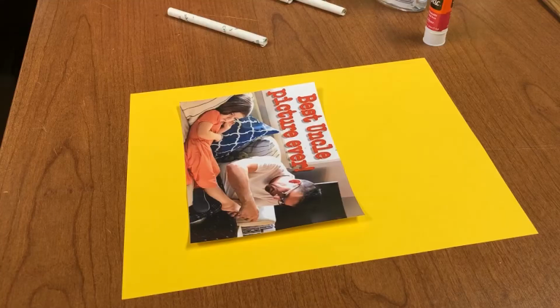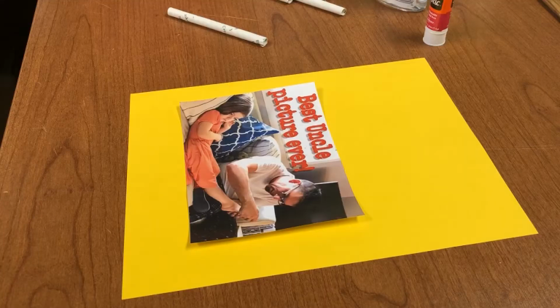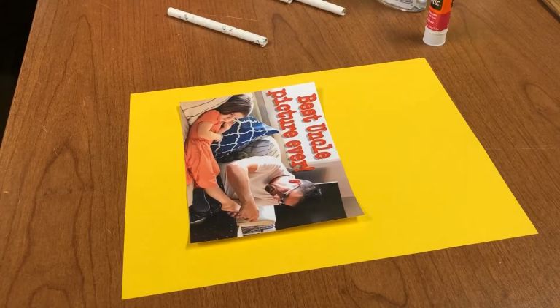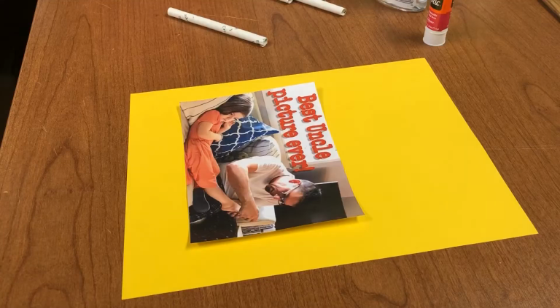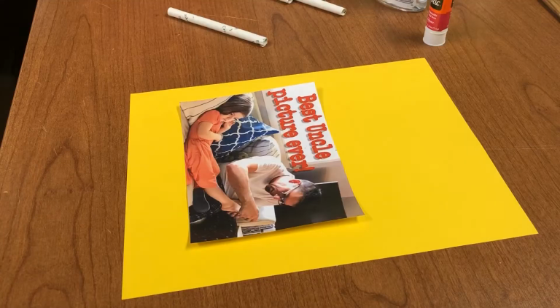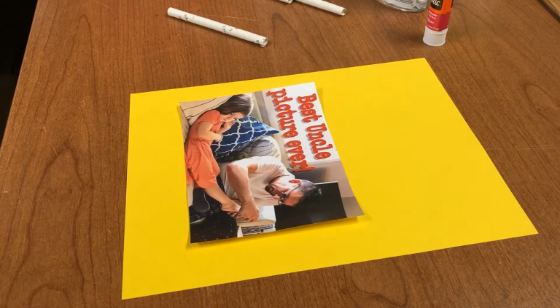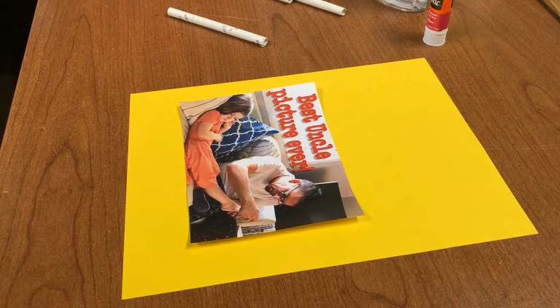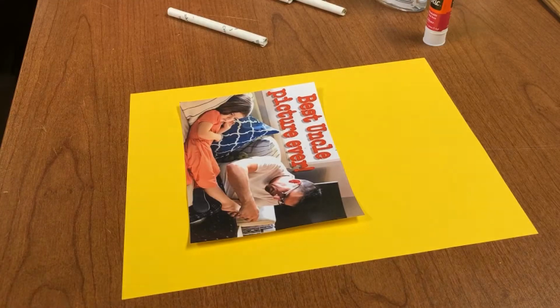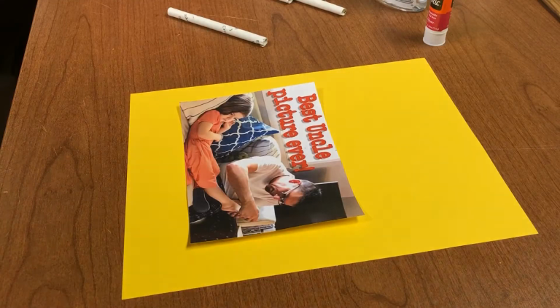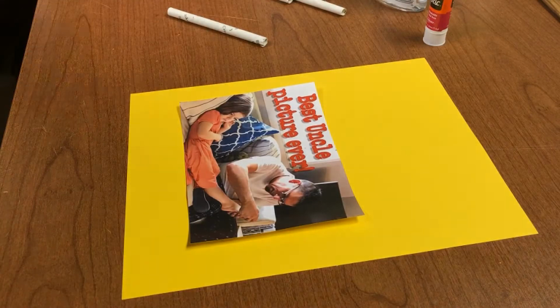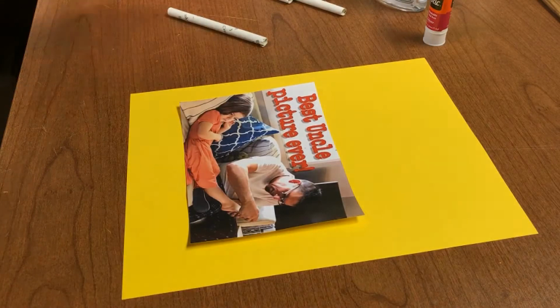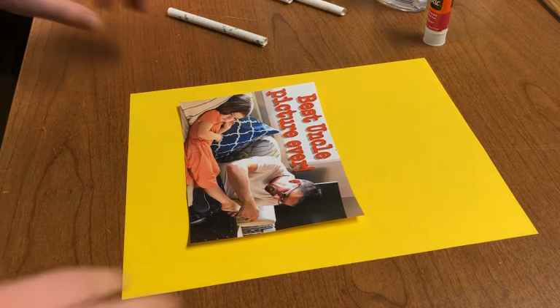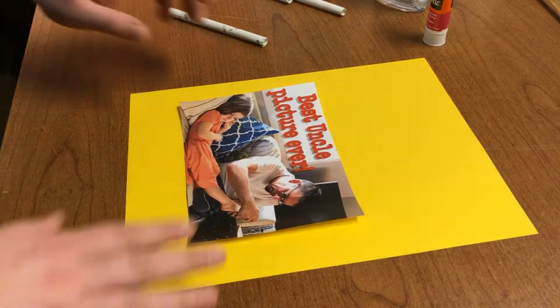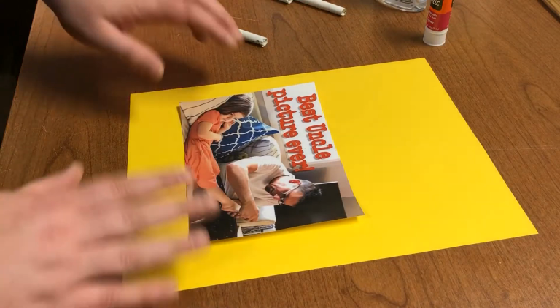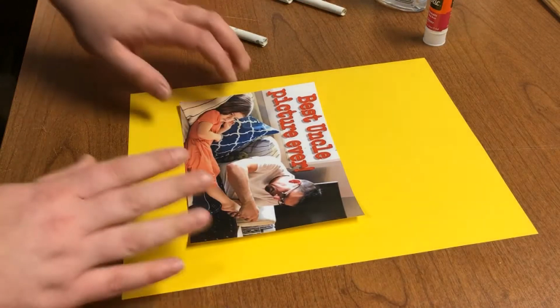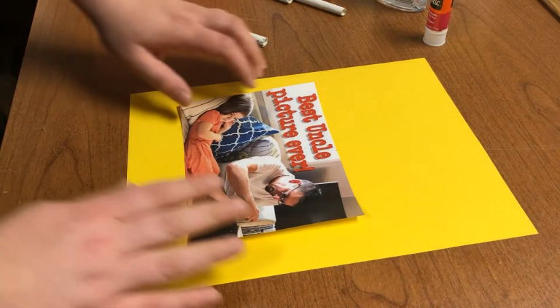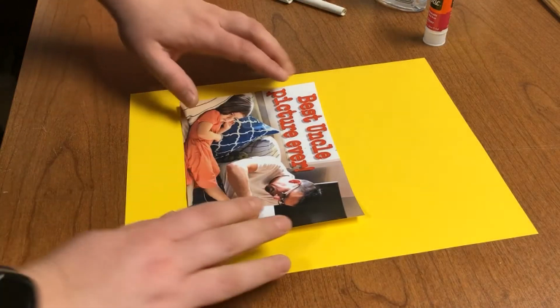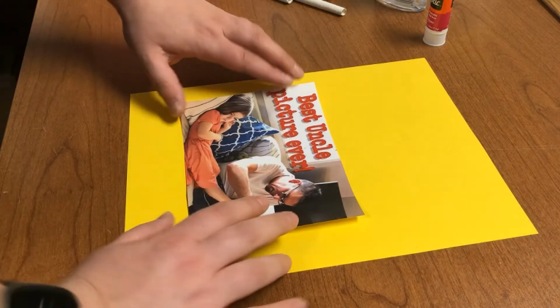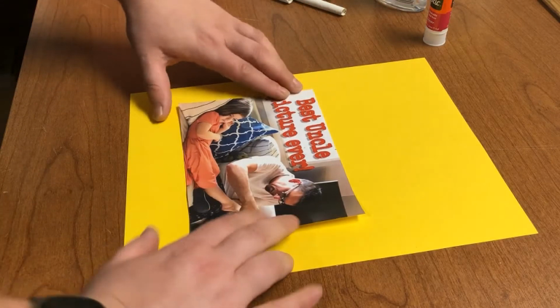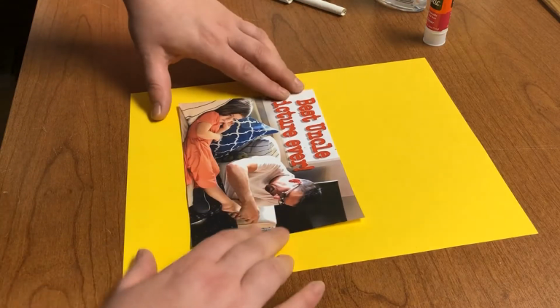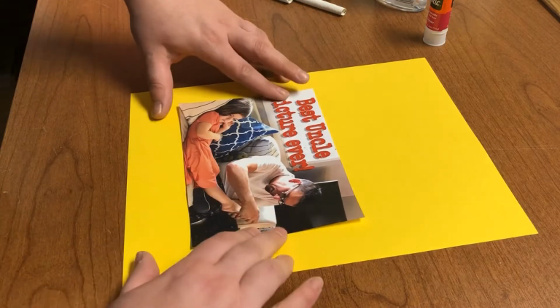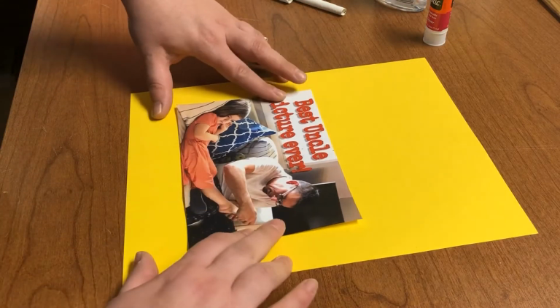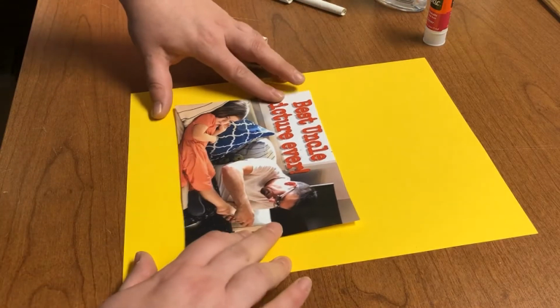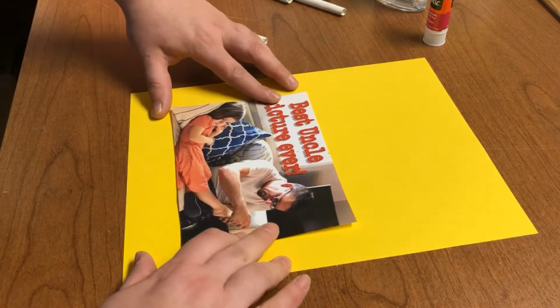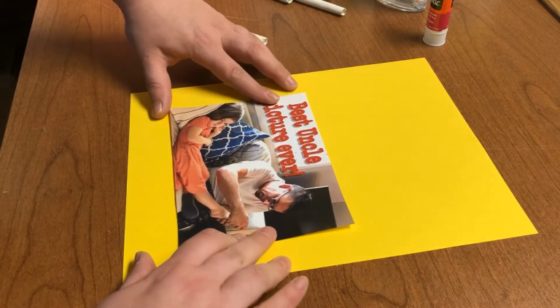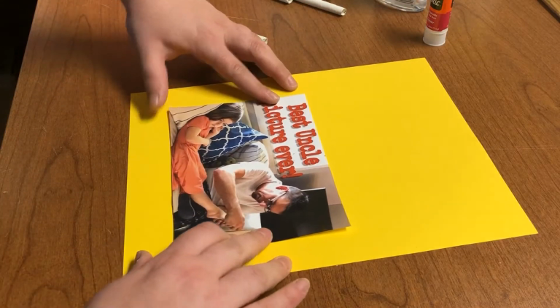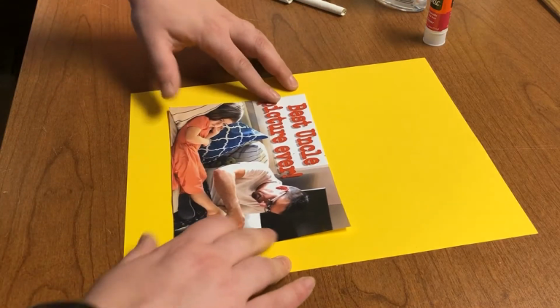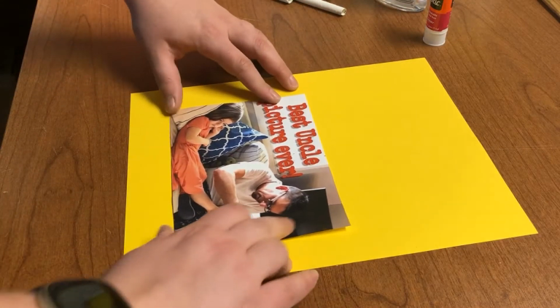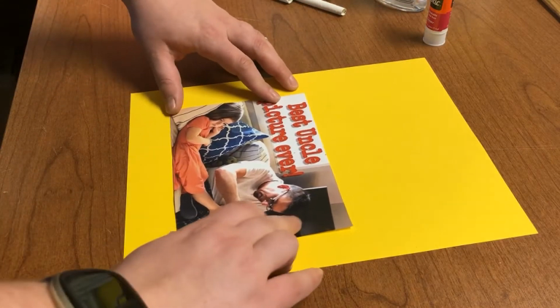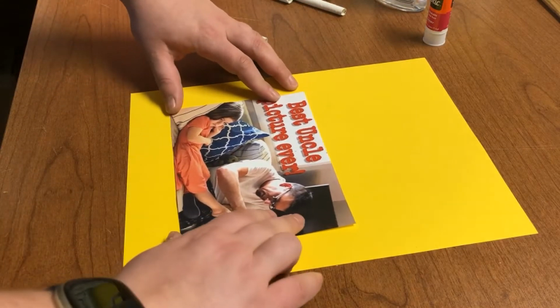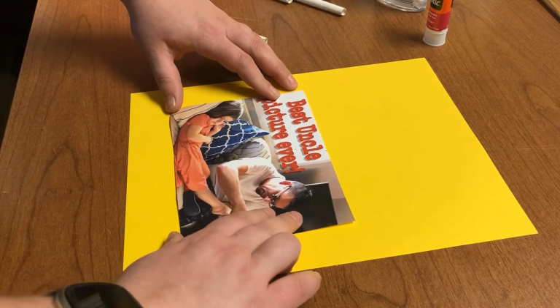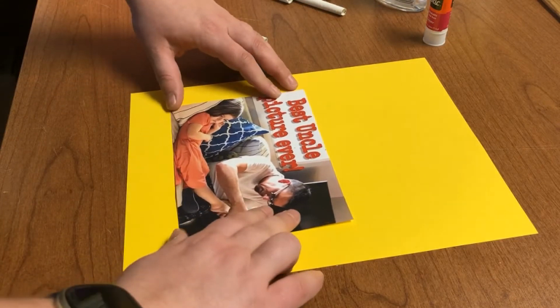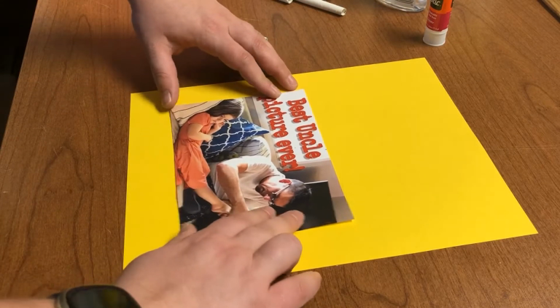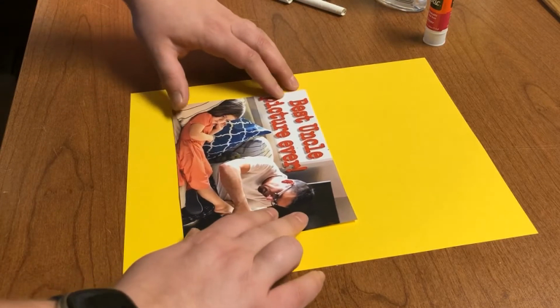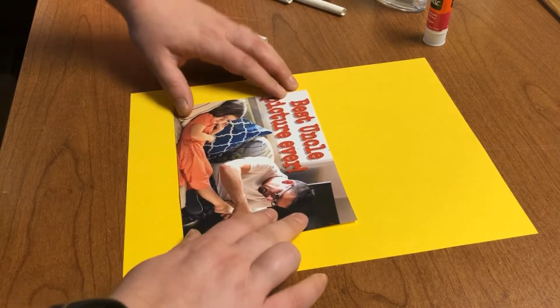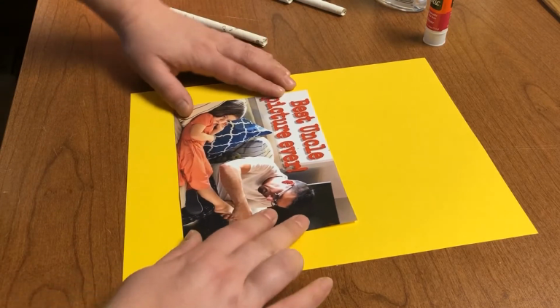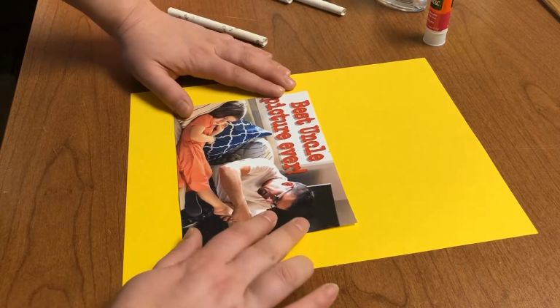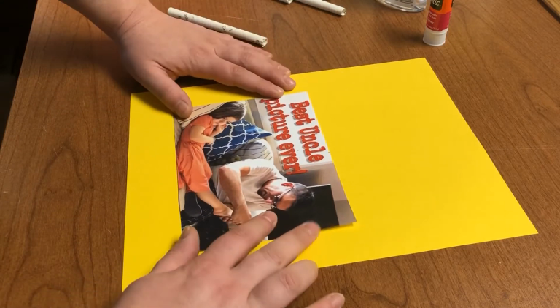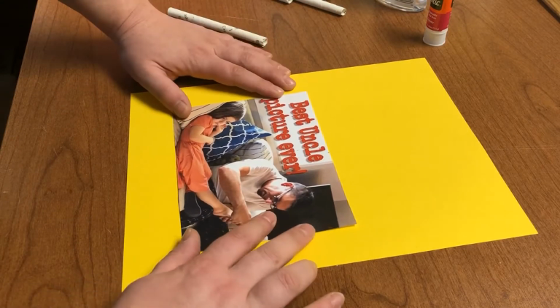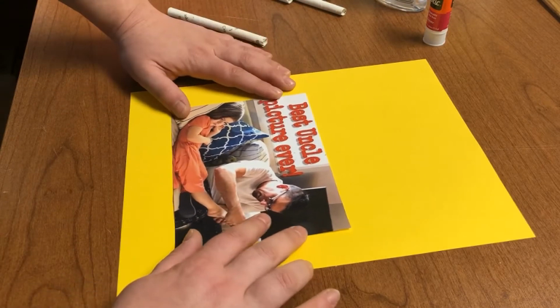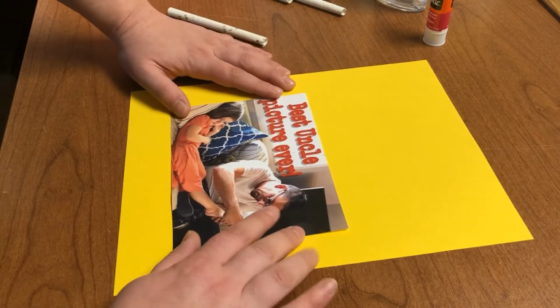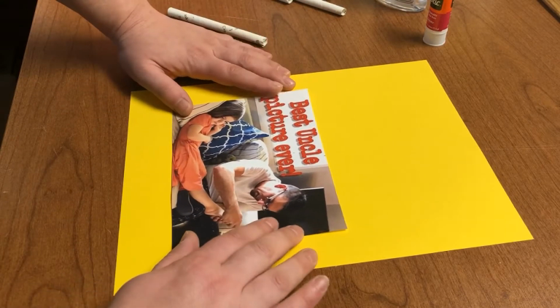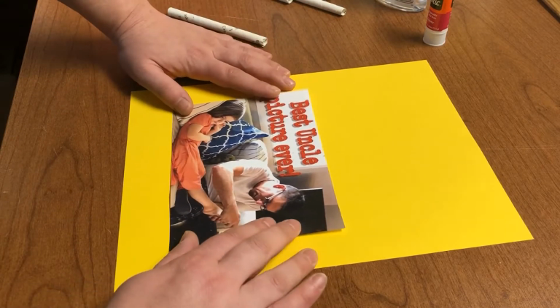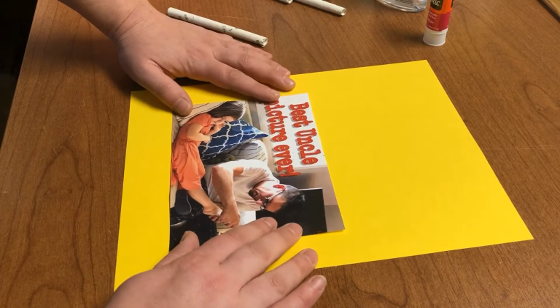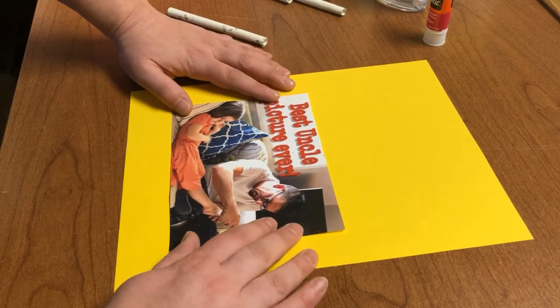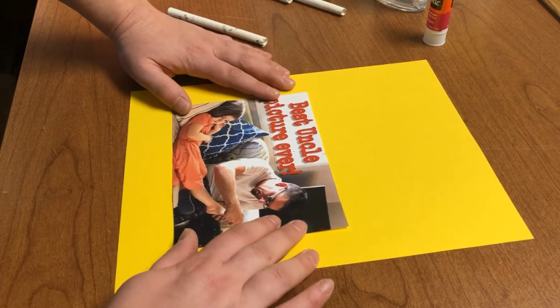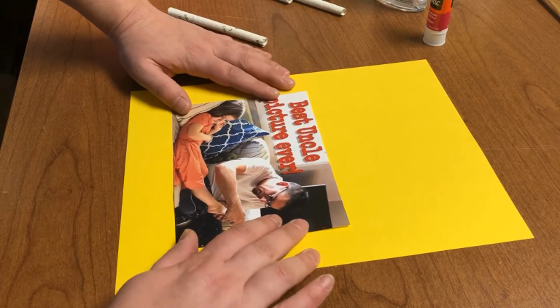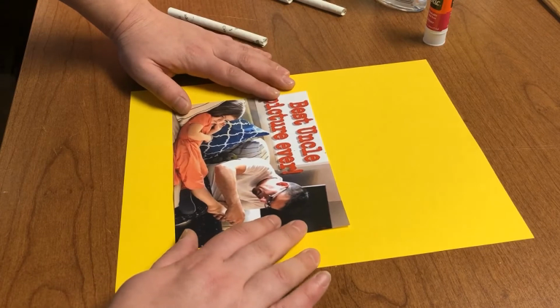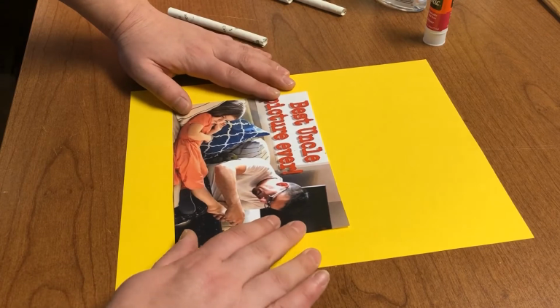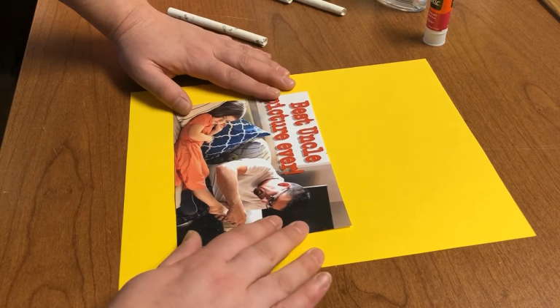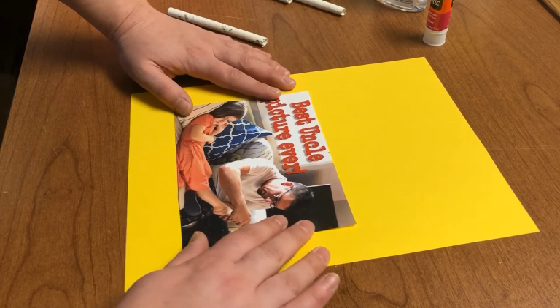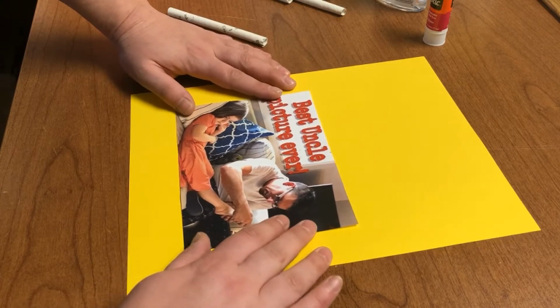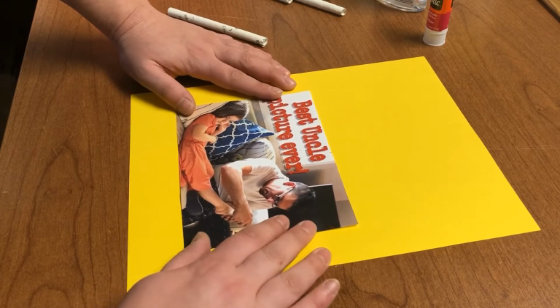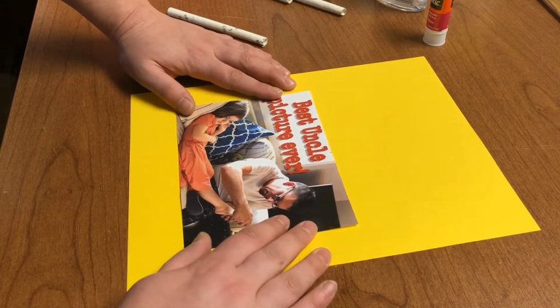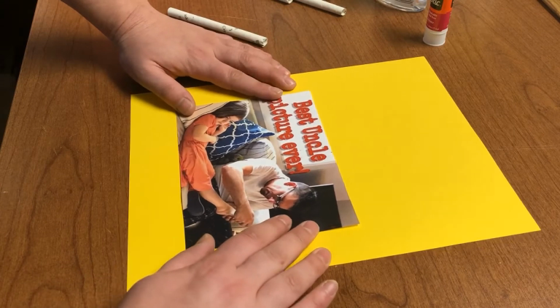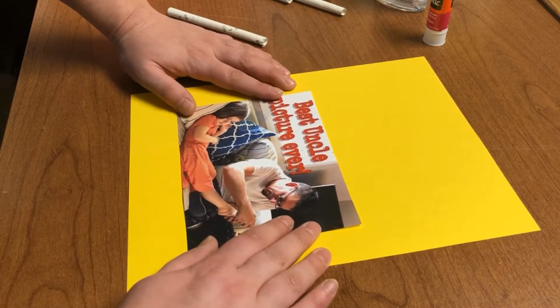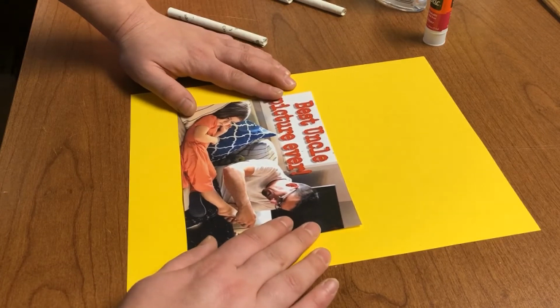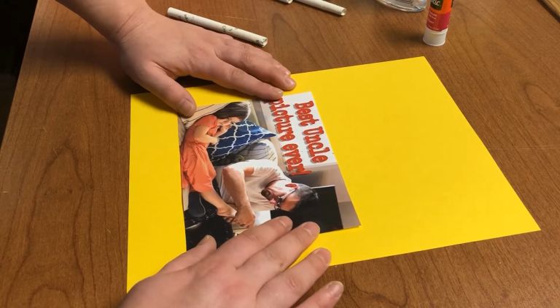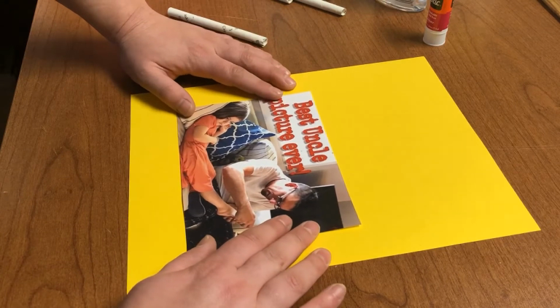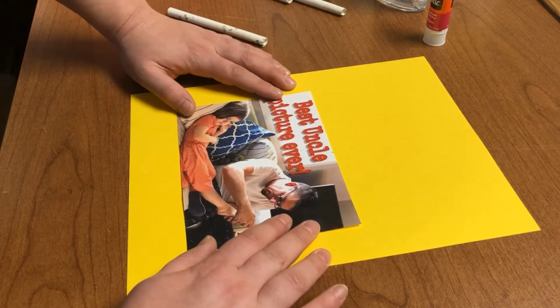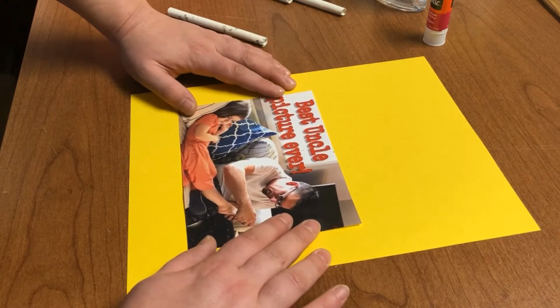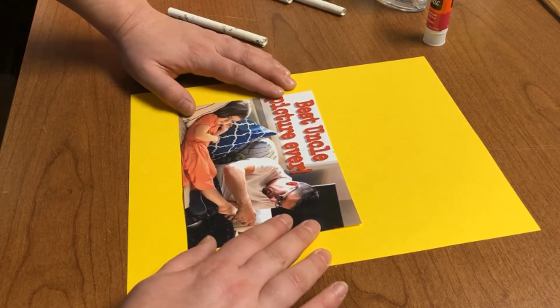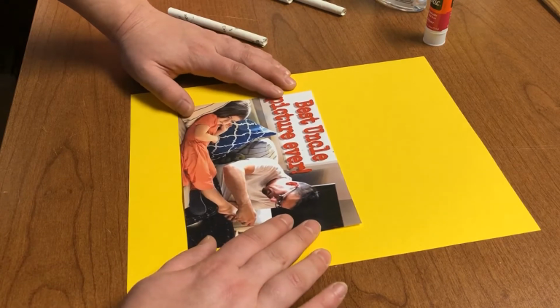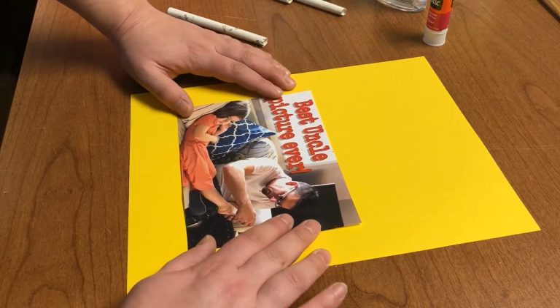The next step is to glue that frame and your picture down to the paper.